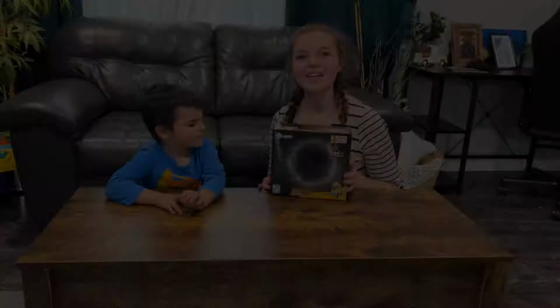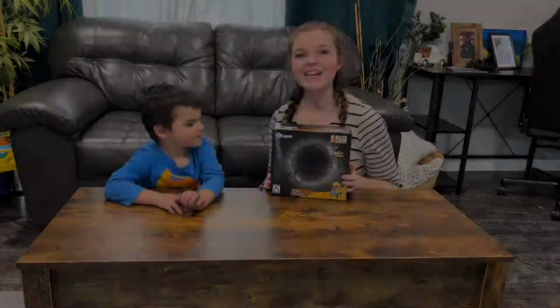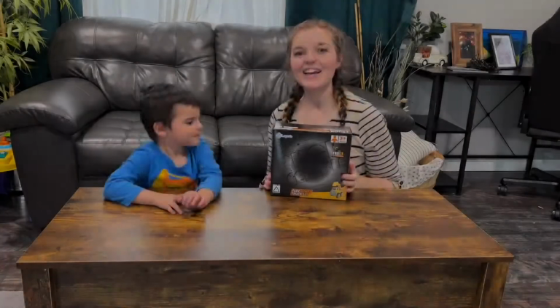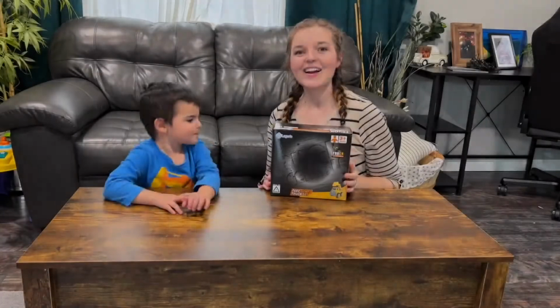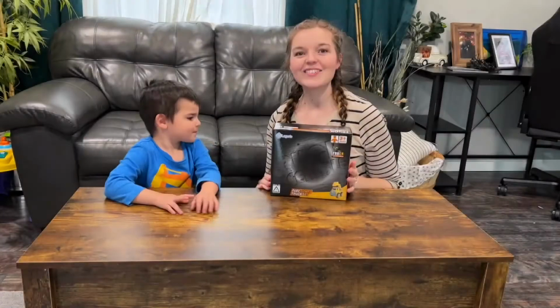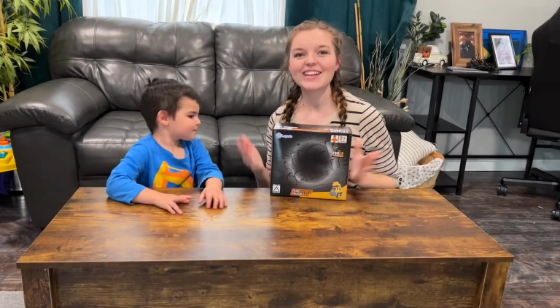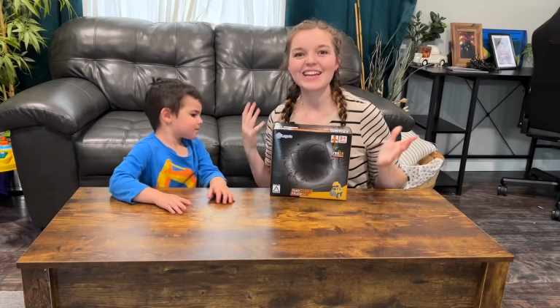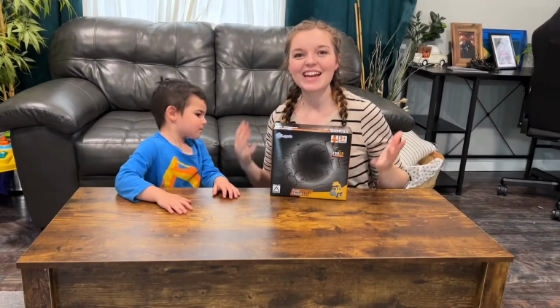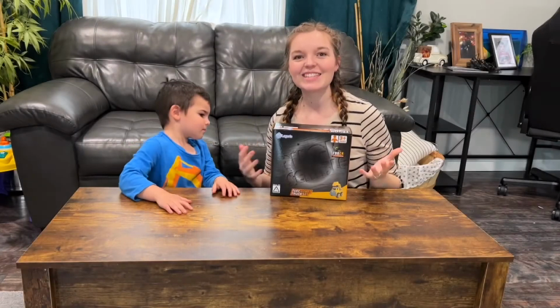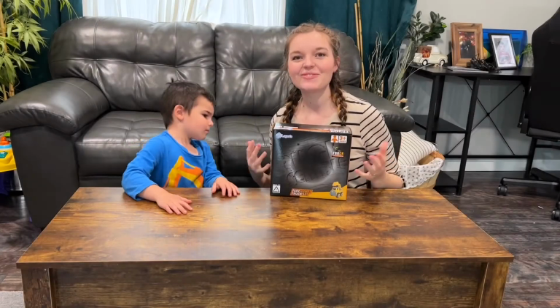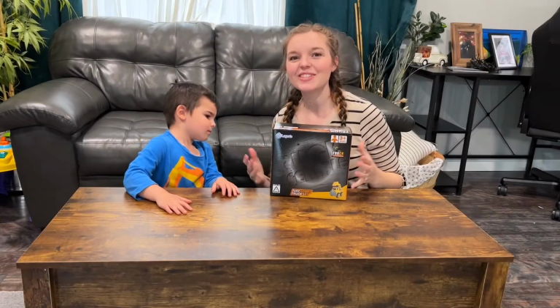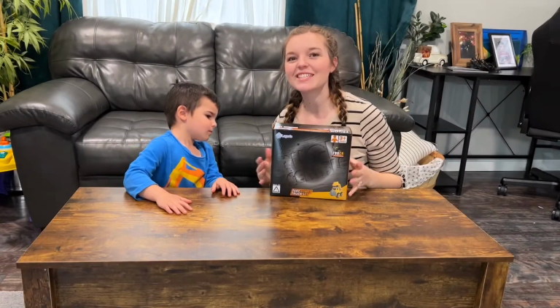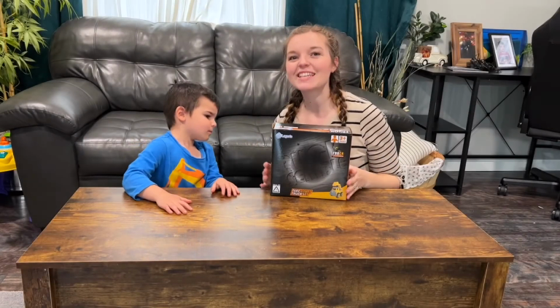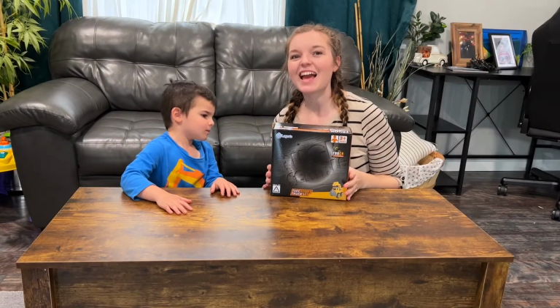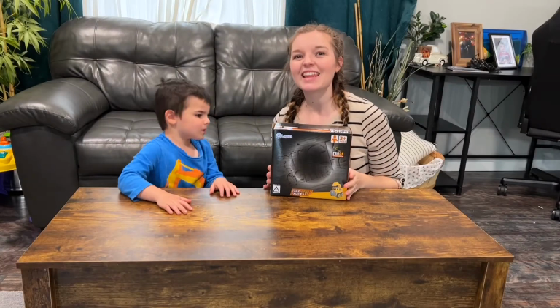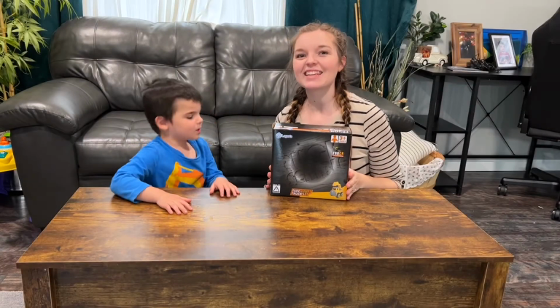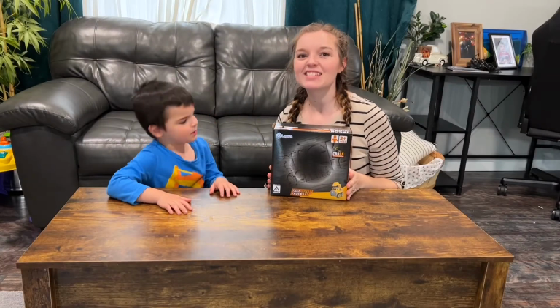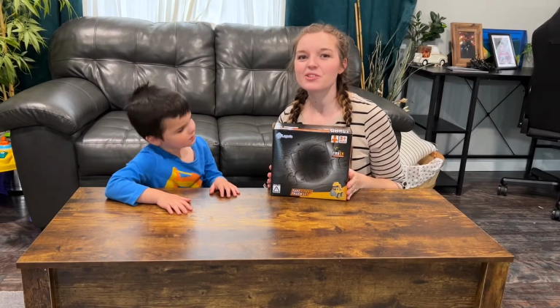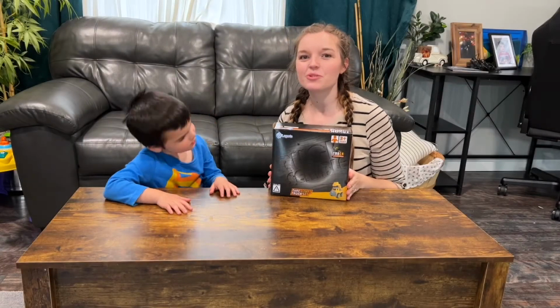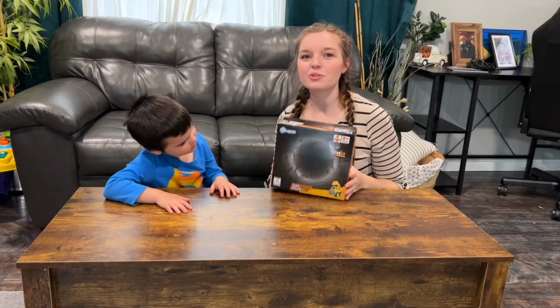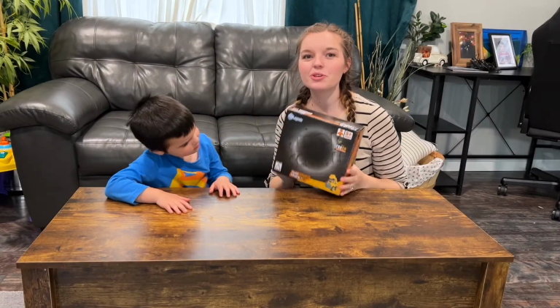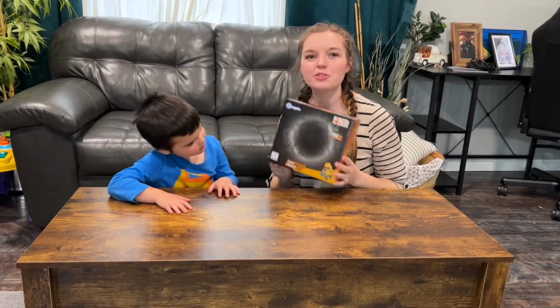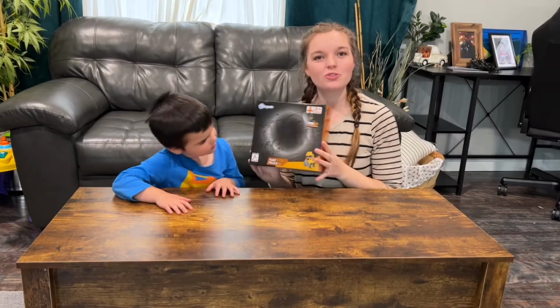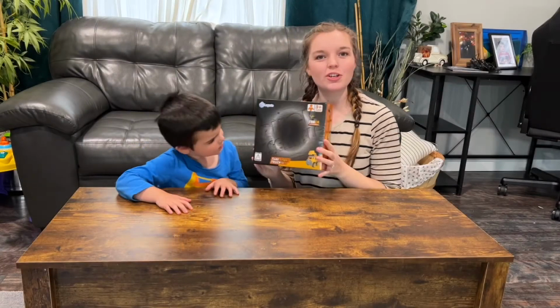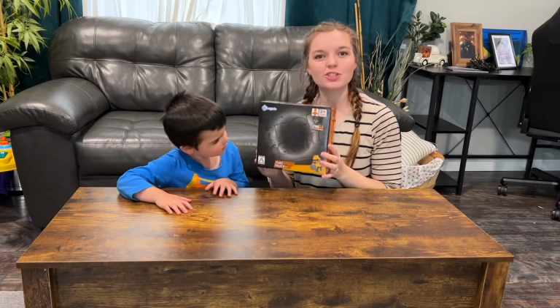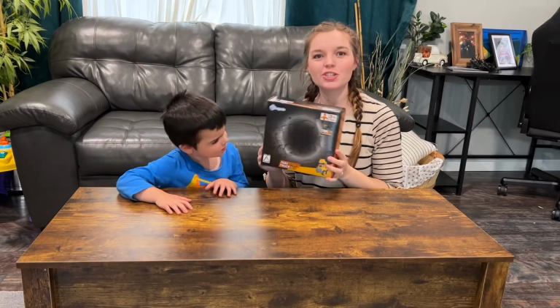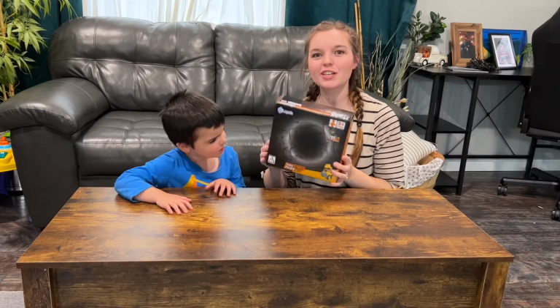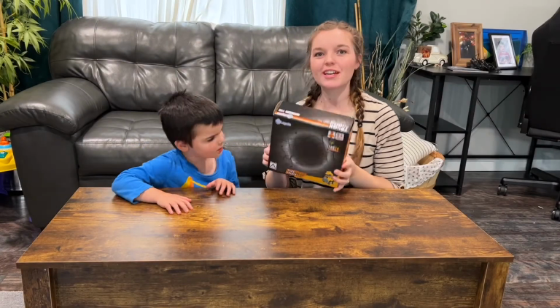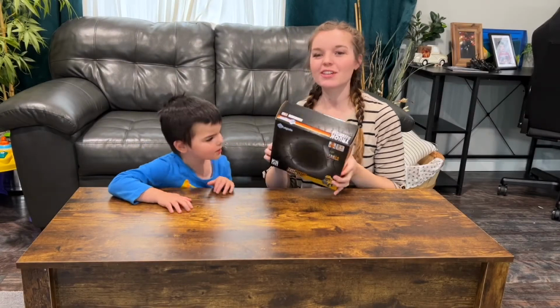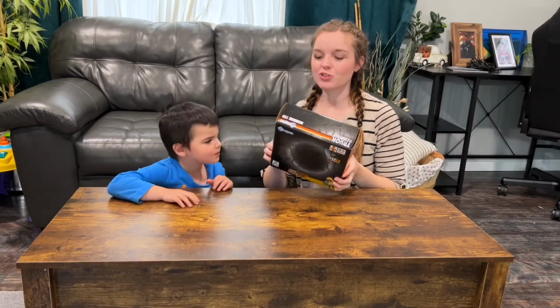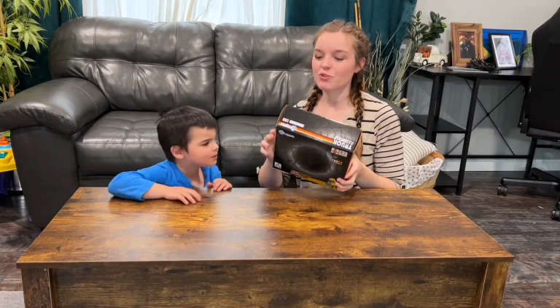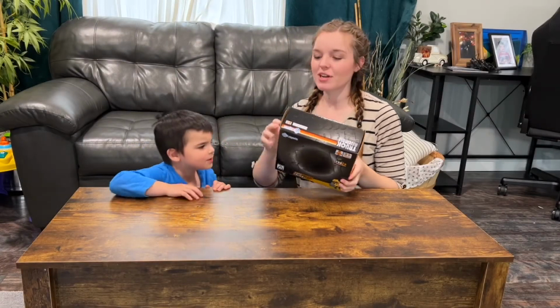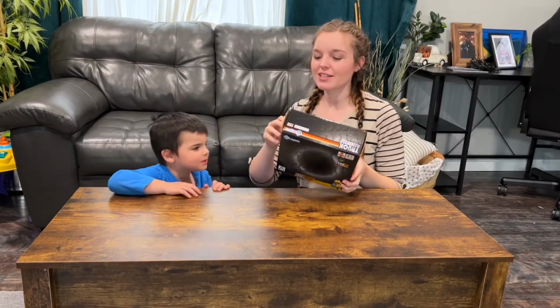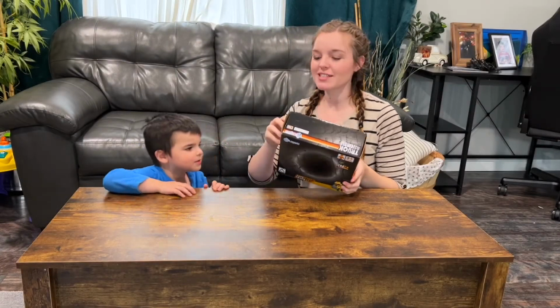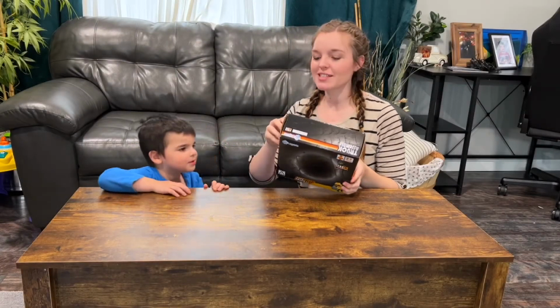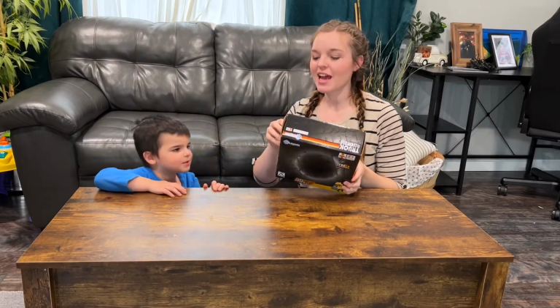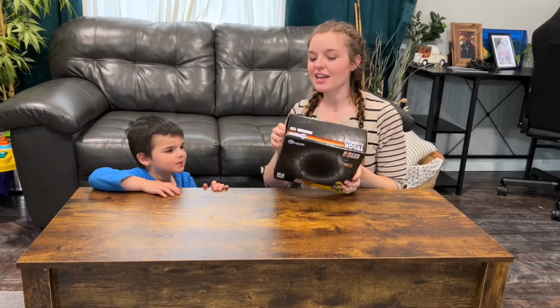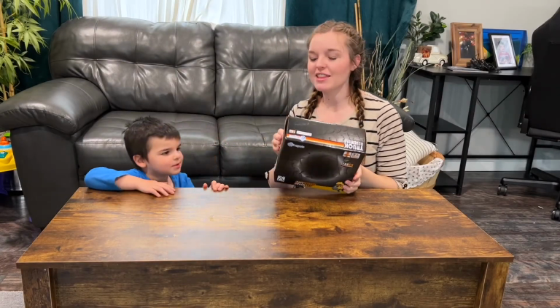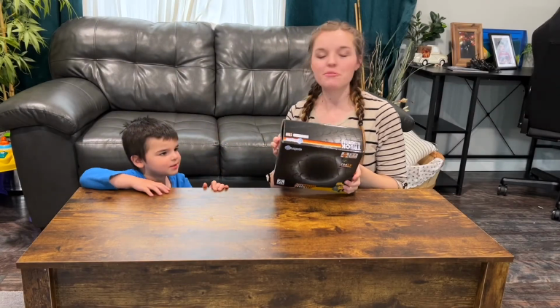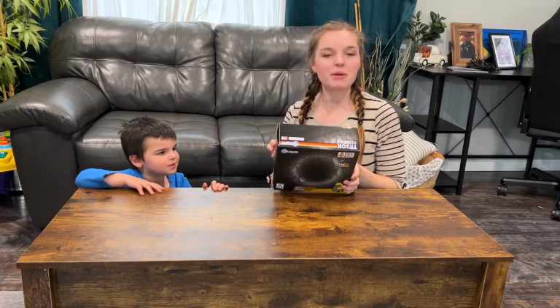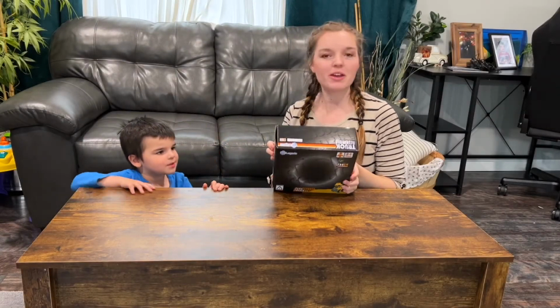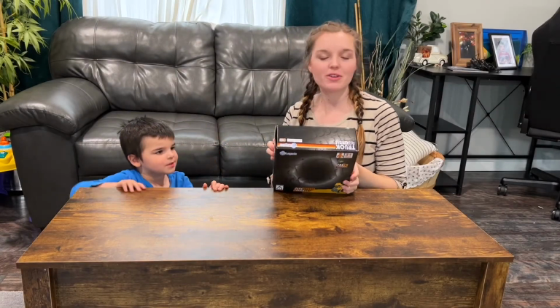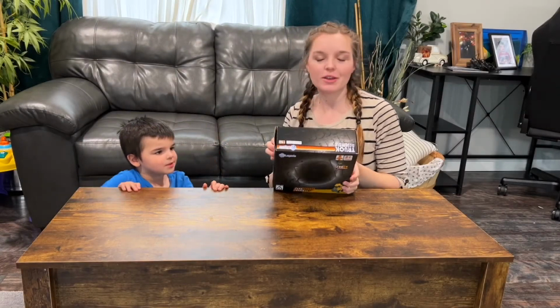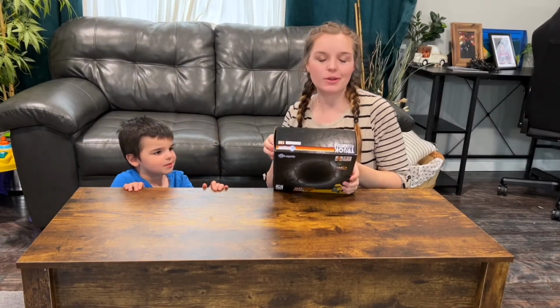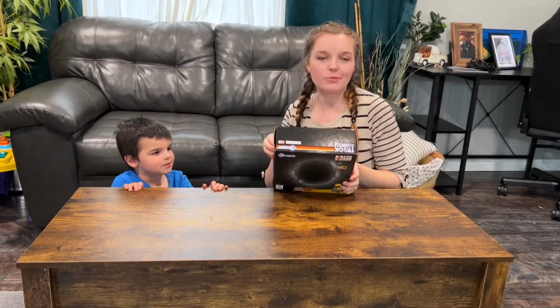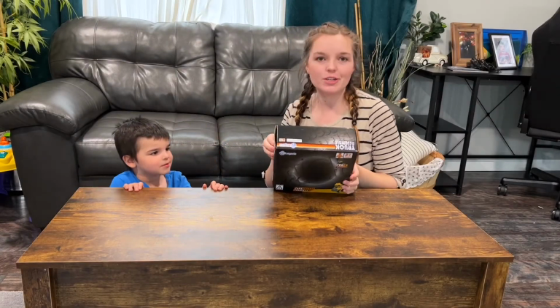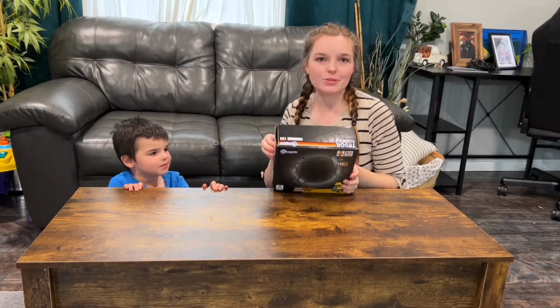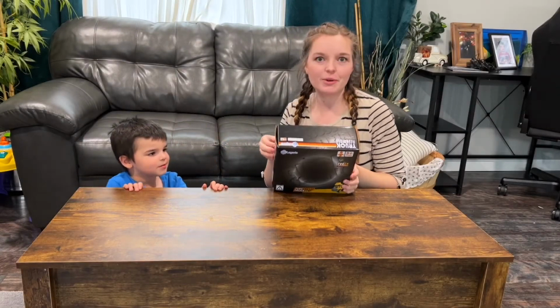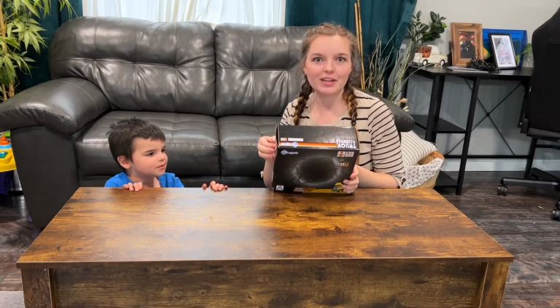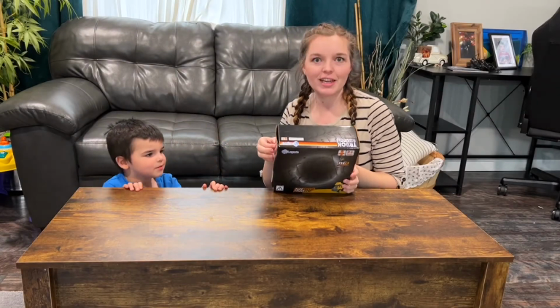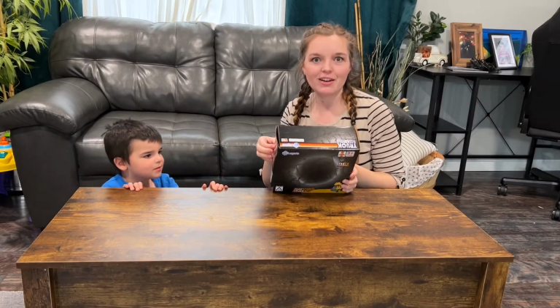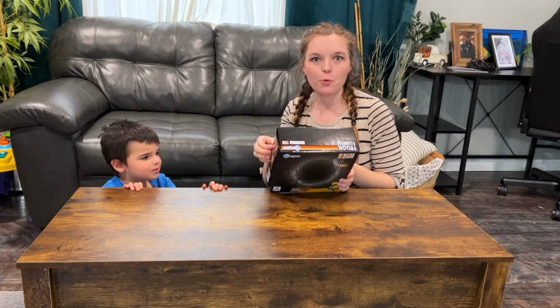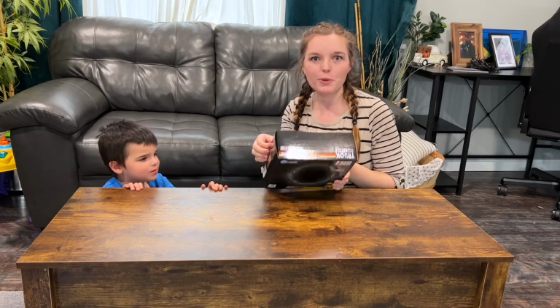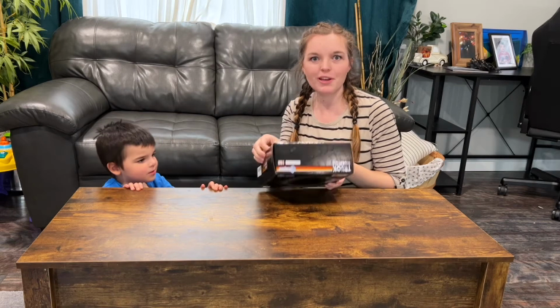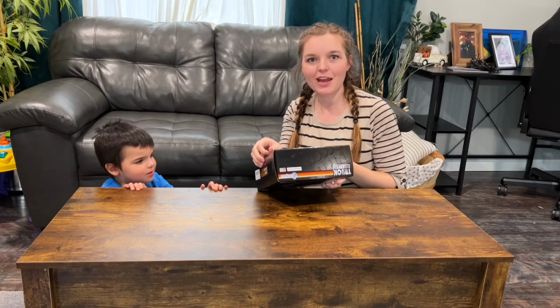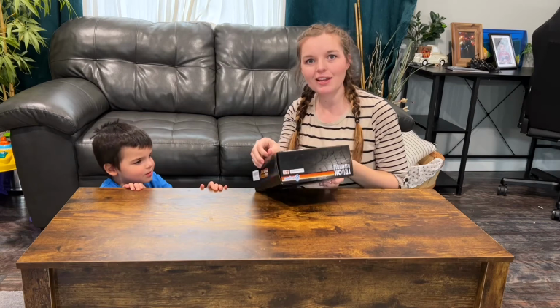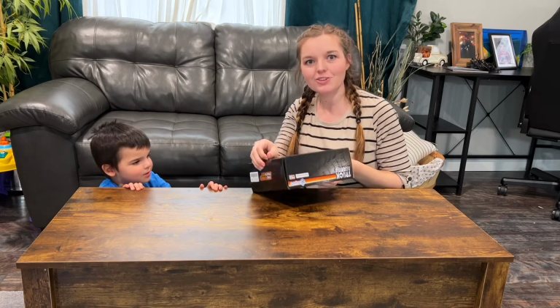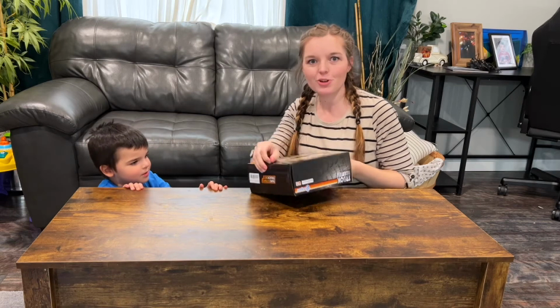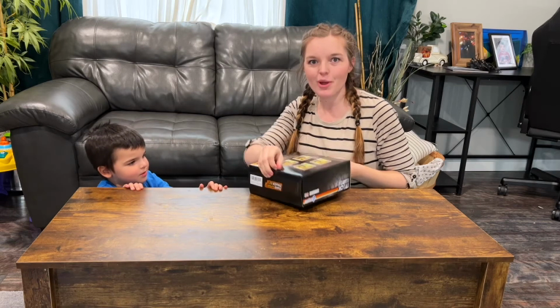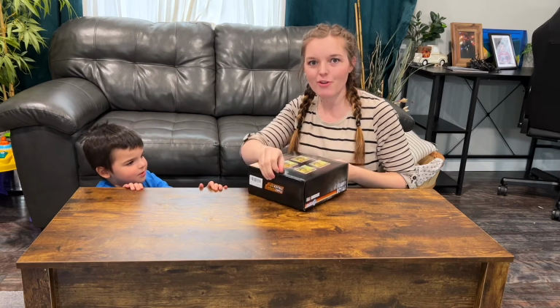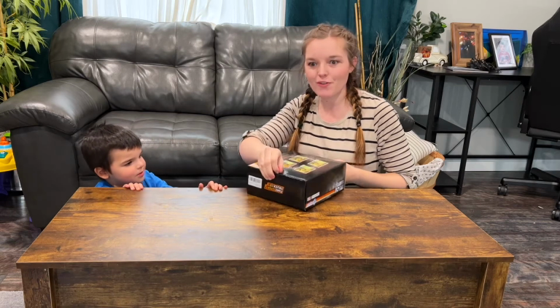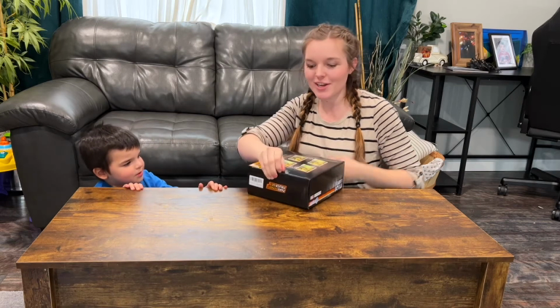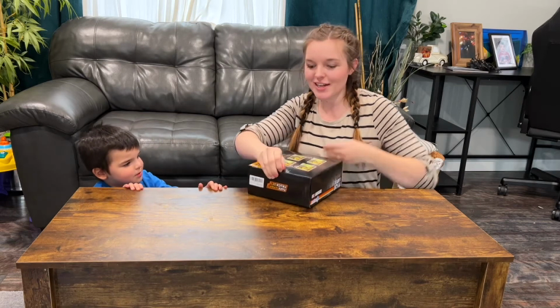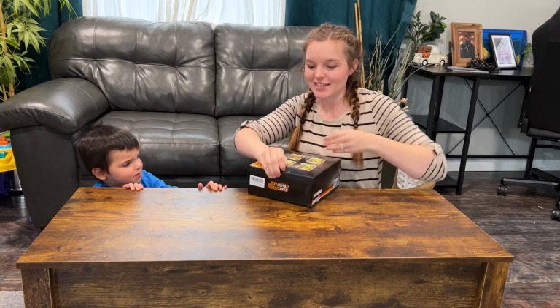Okay guys, we just got this little construction truck set in the mail and we just want to get it open and show you how fun it is.